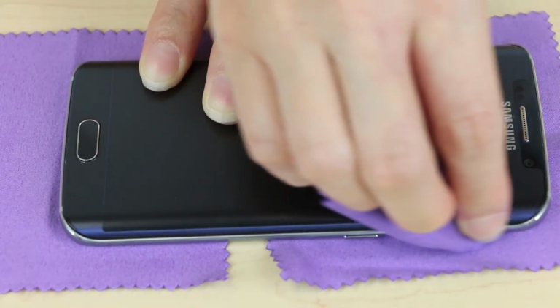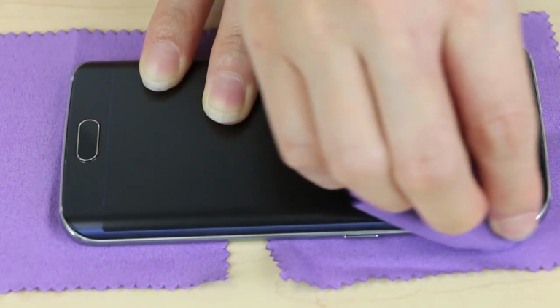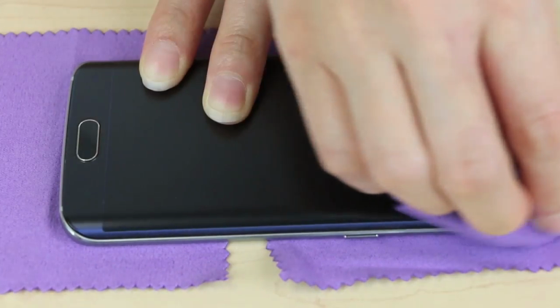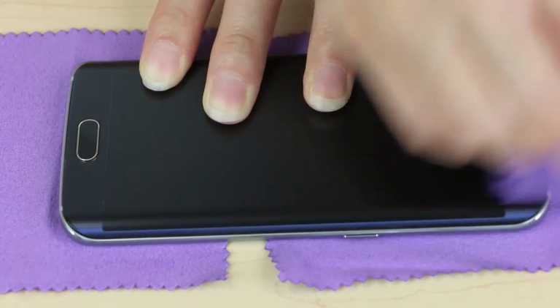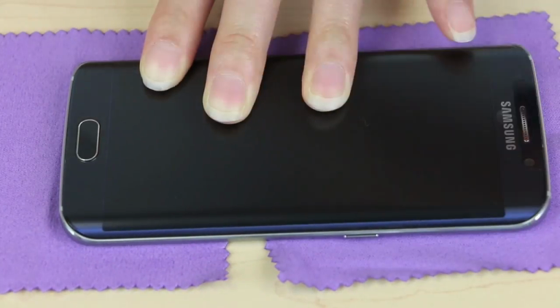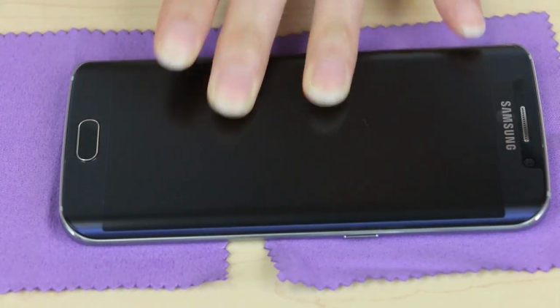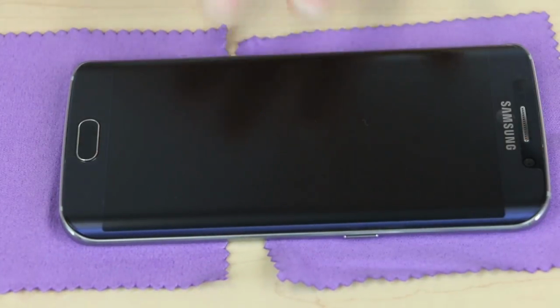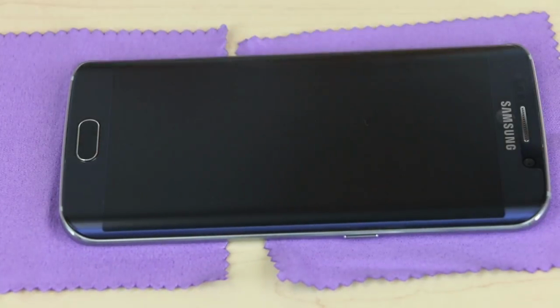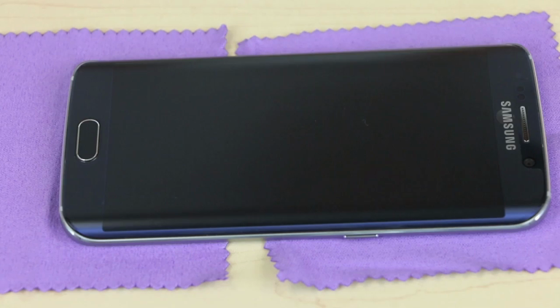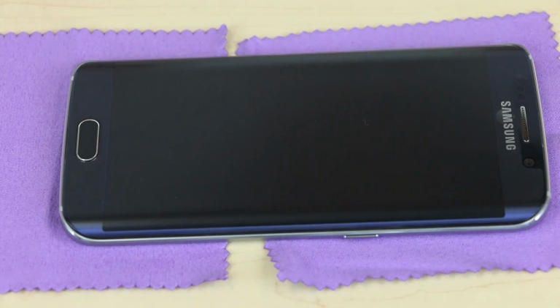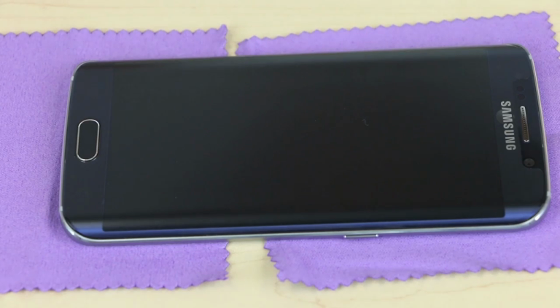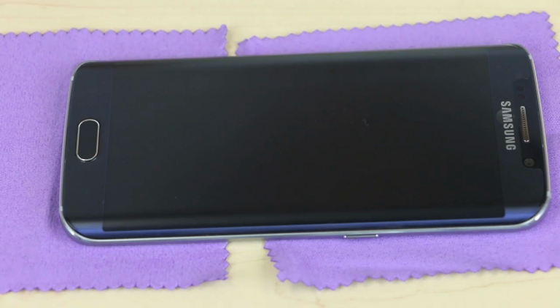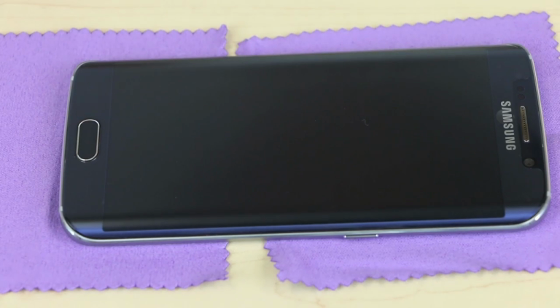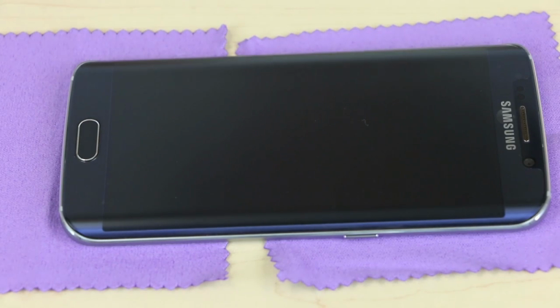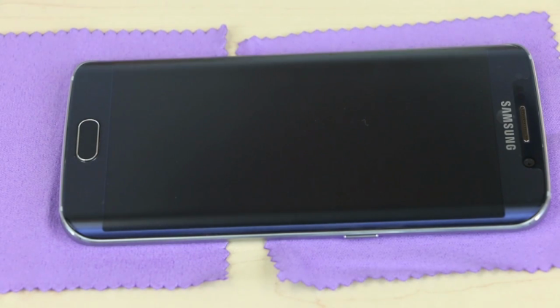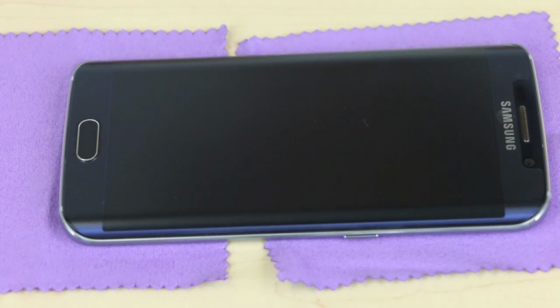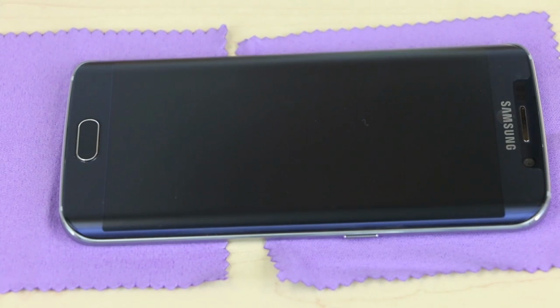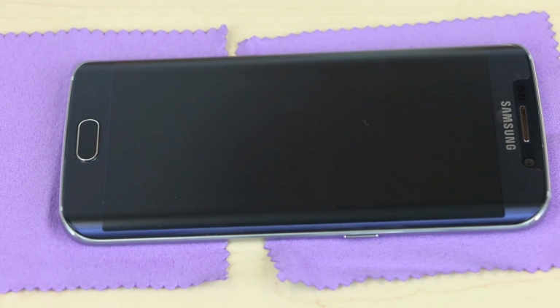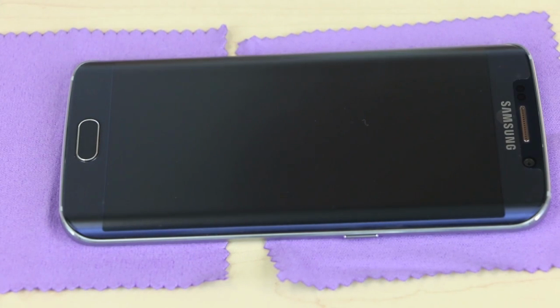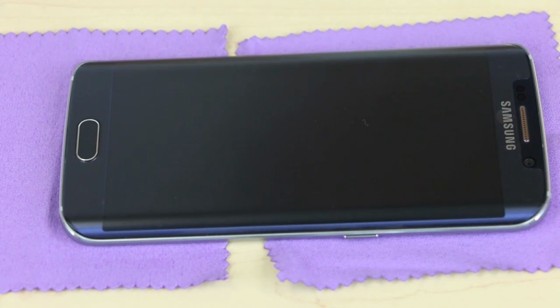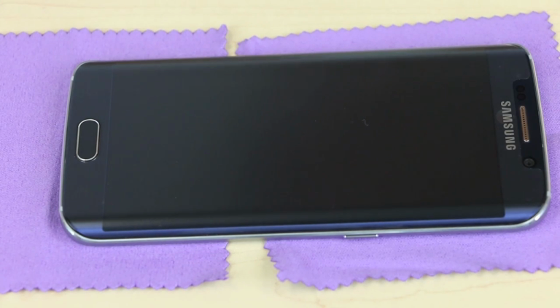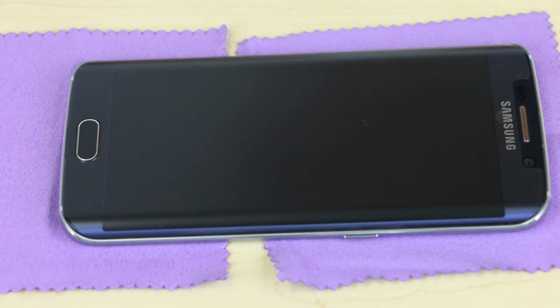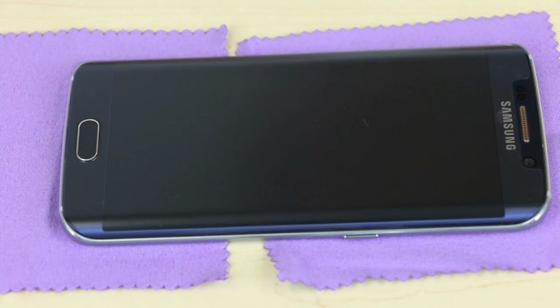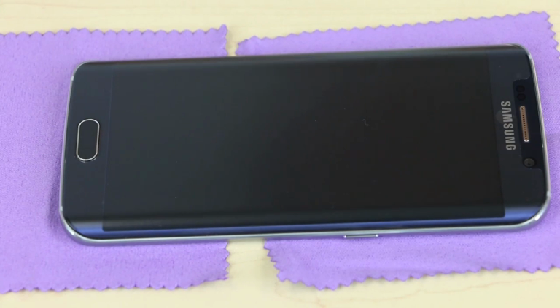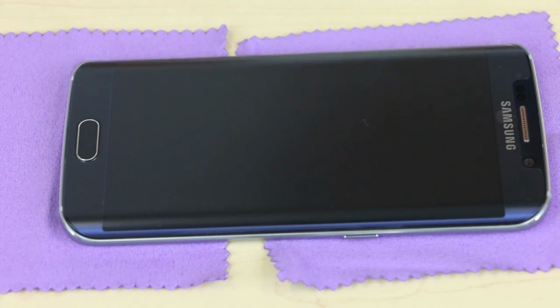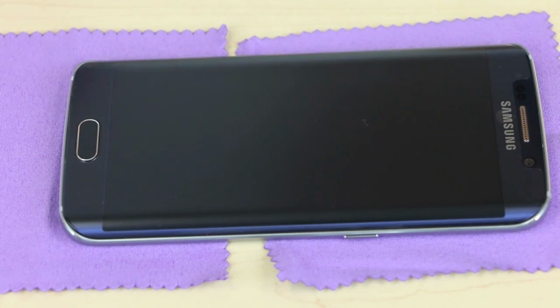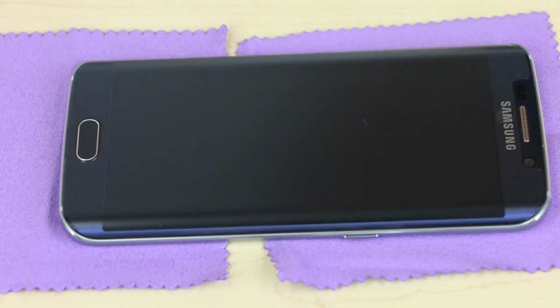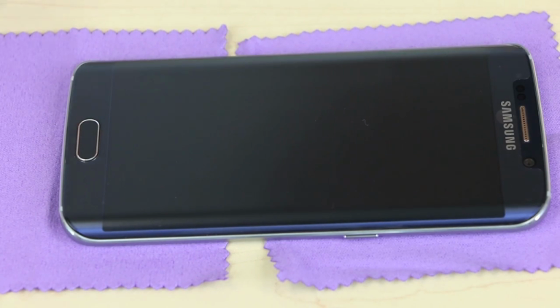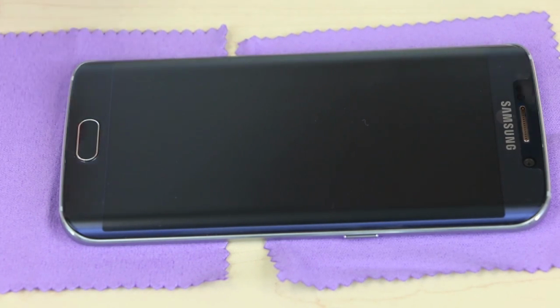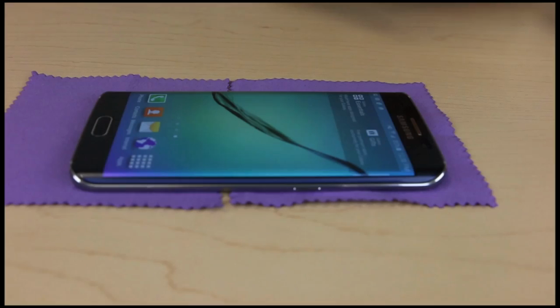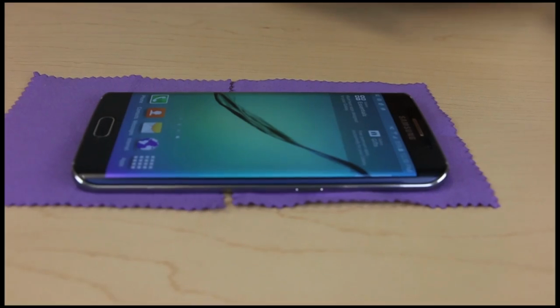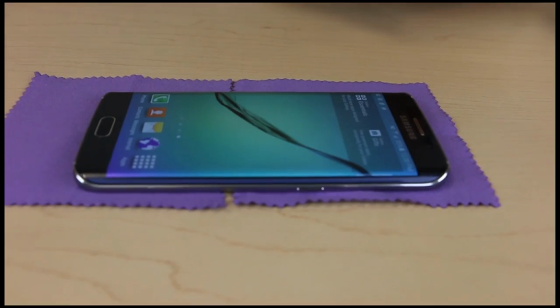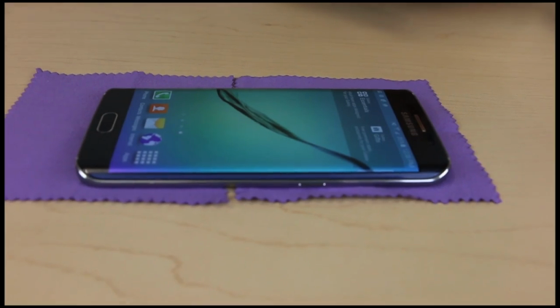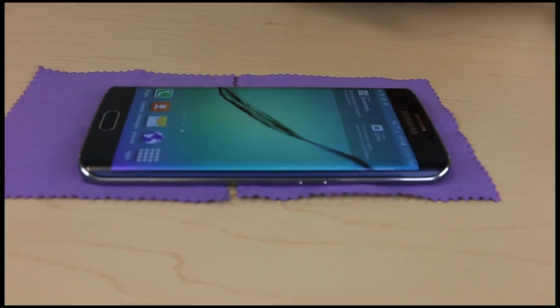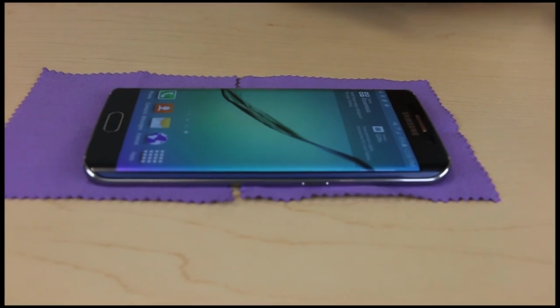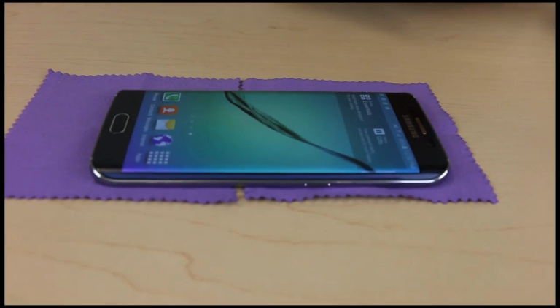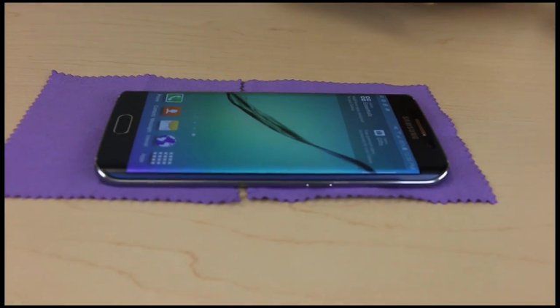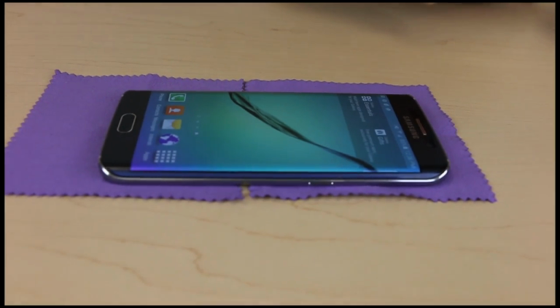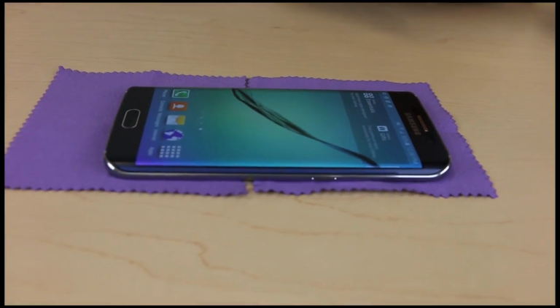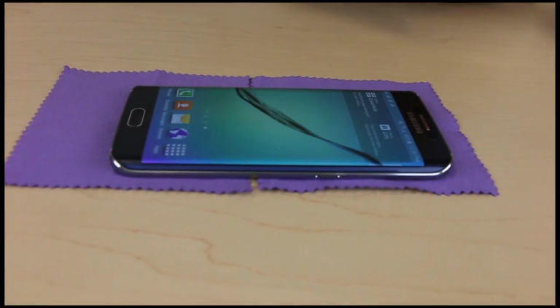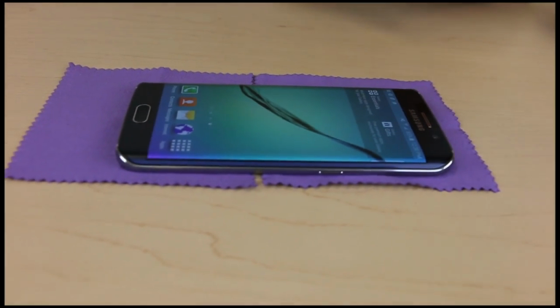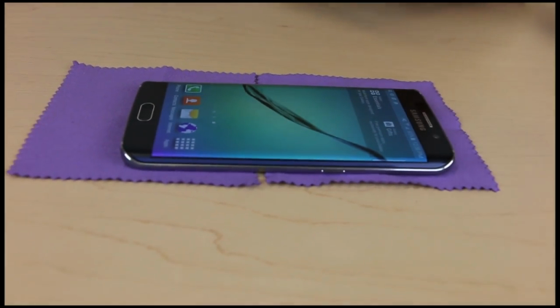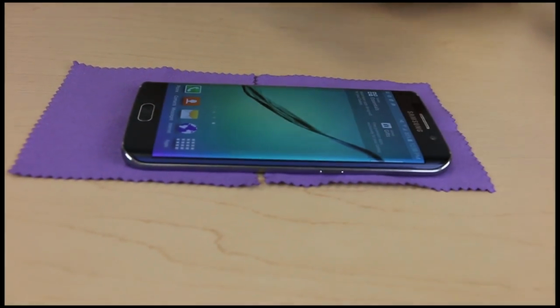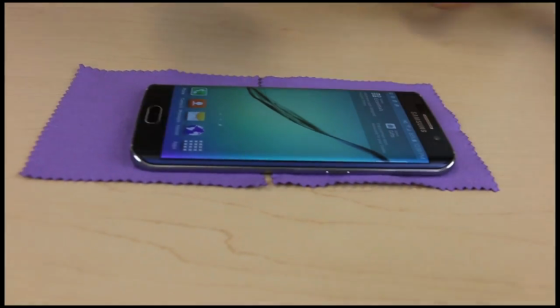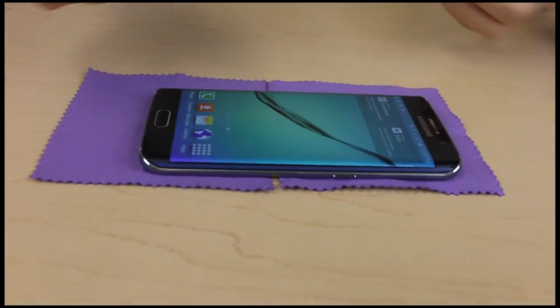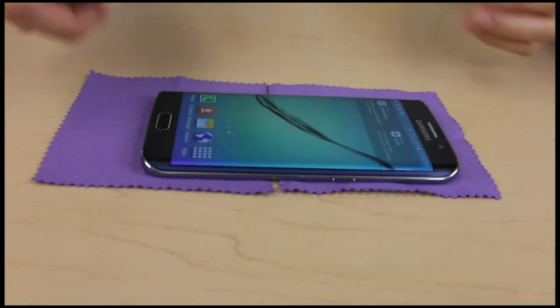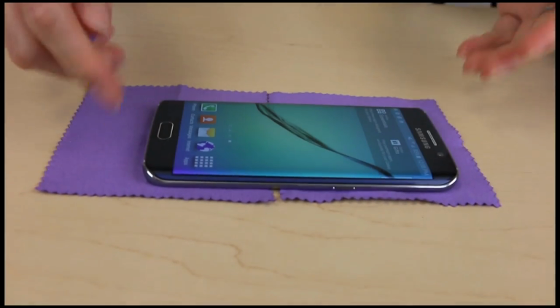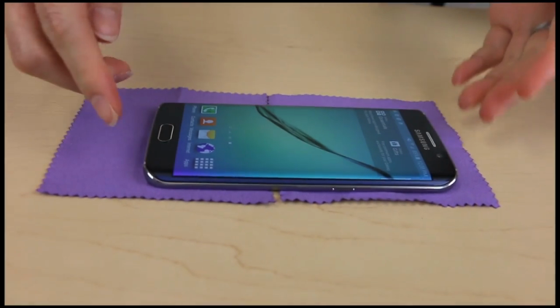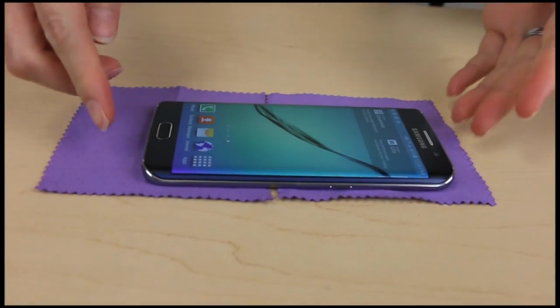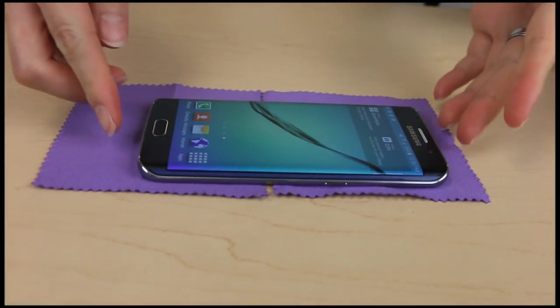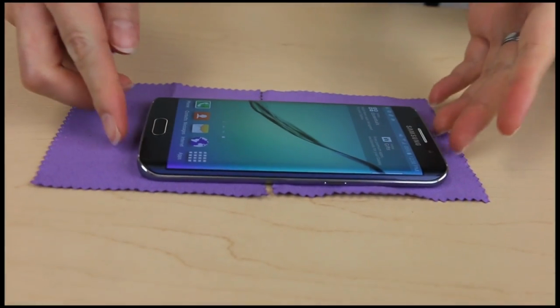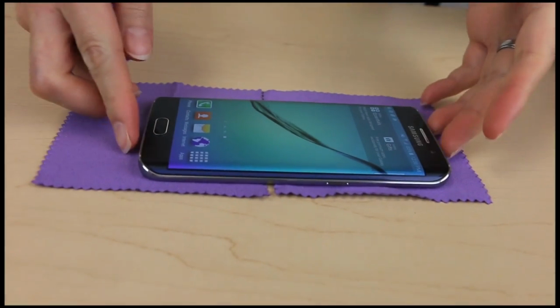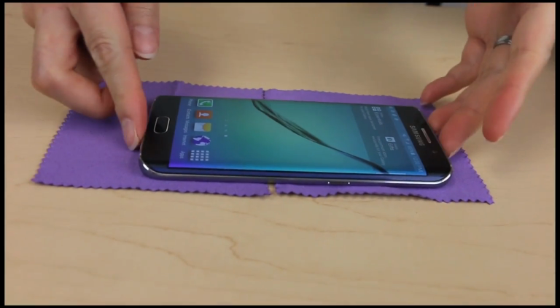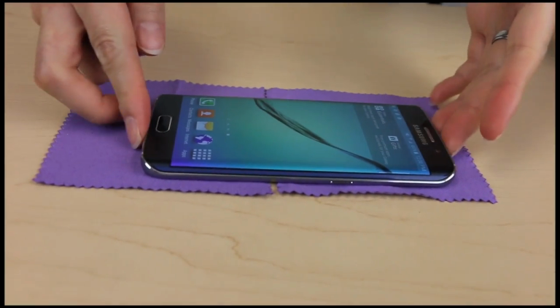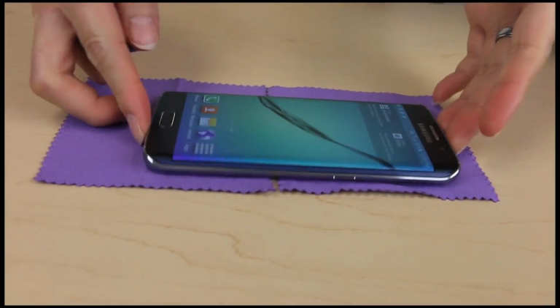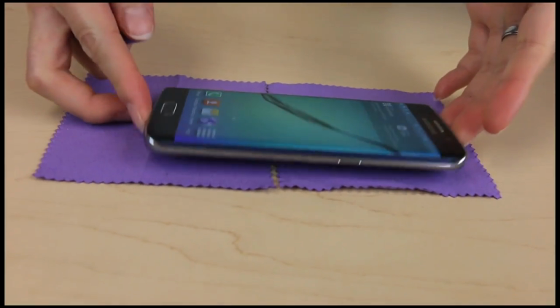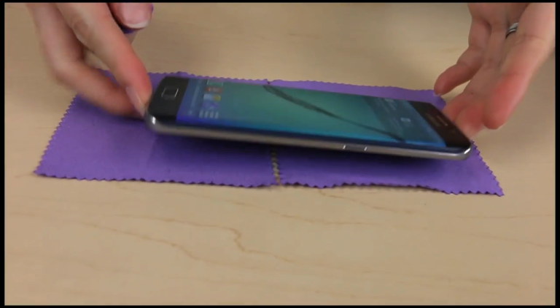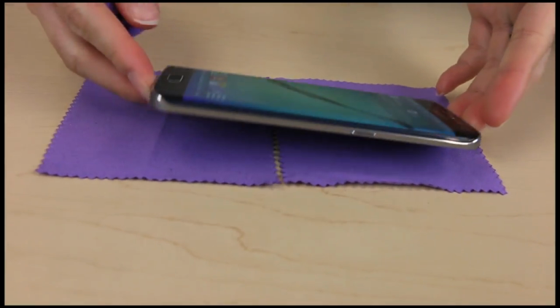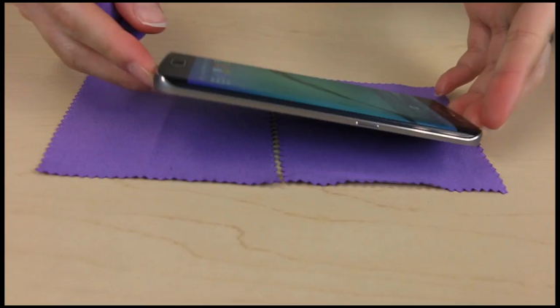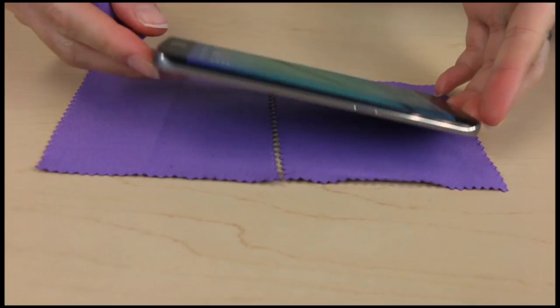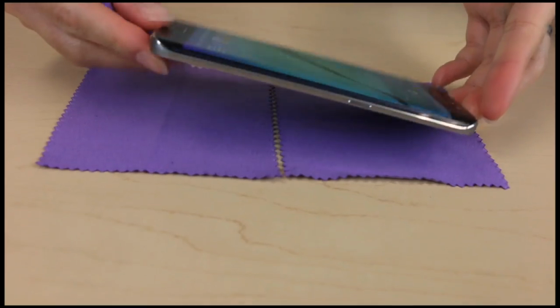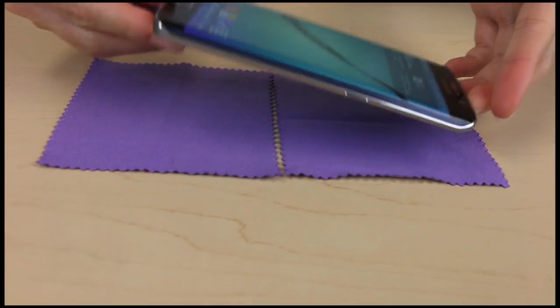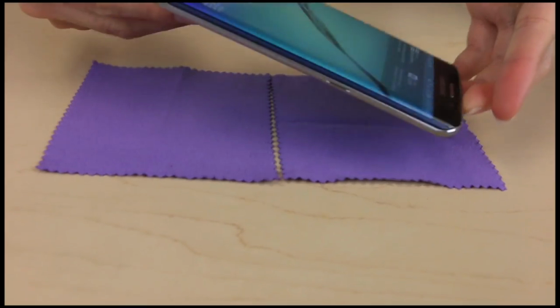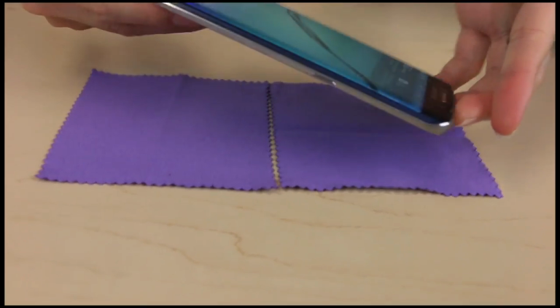And voila! You now have successfully installed a screen protector for your phone. Hope this video has helped you, and have a great day!